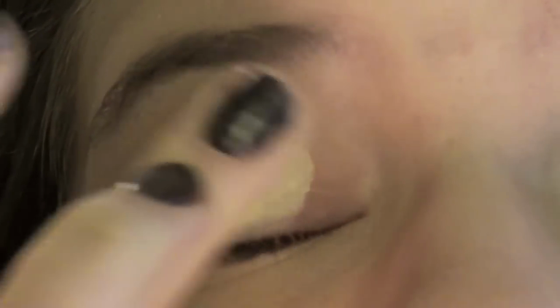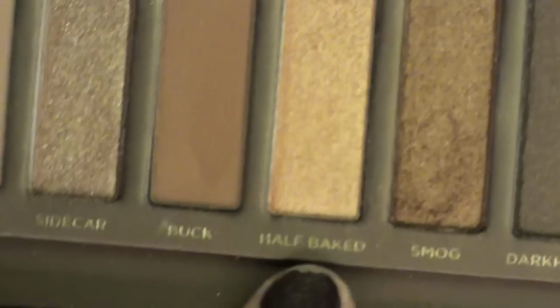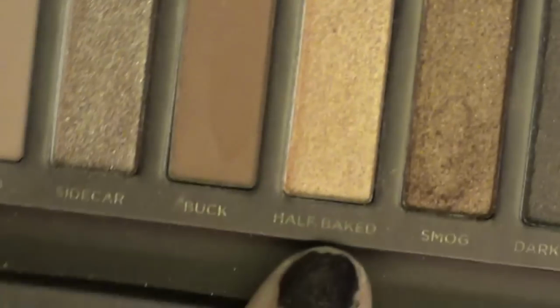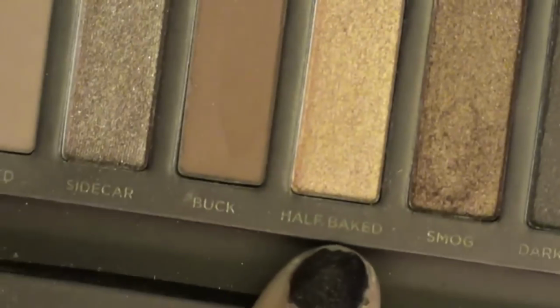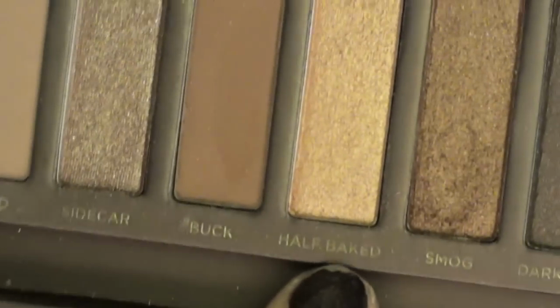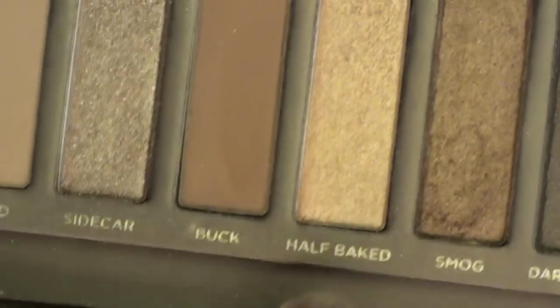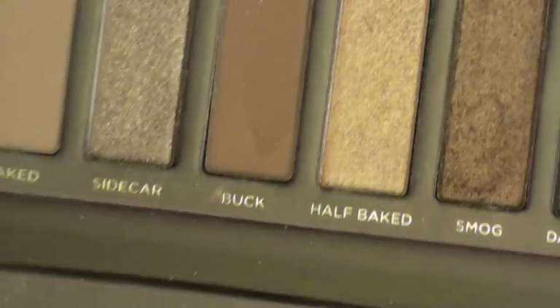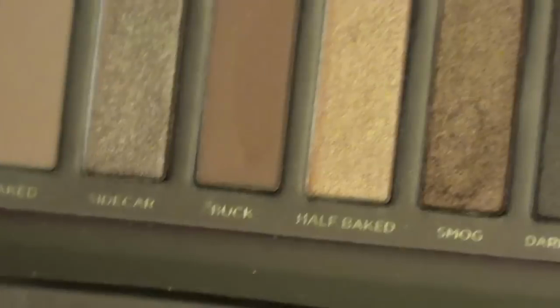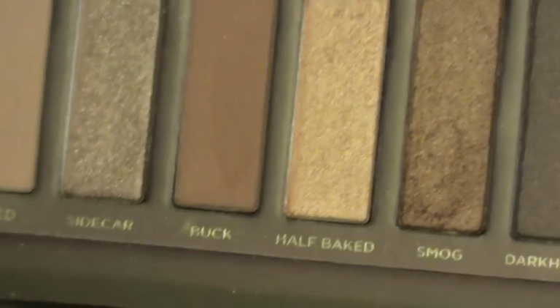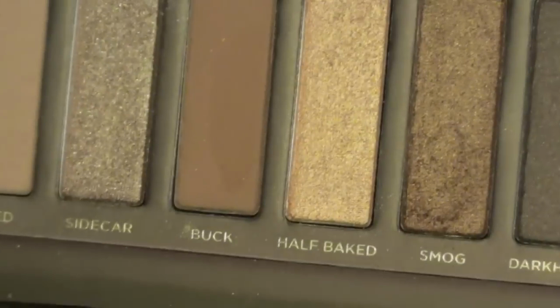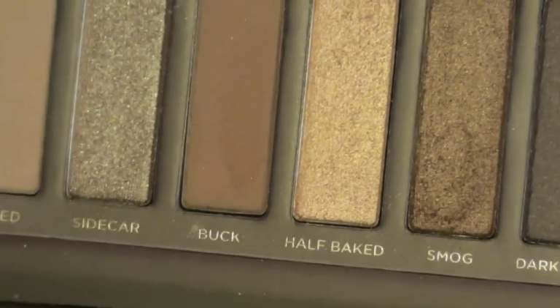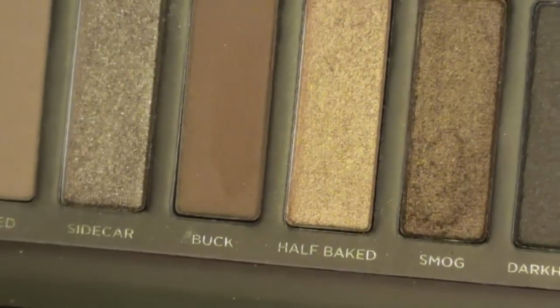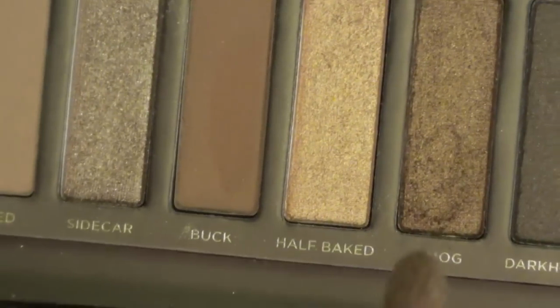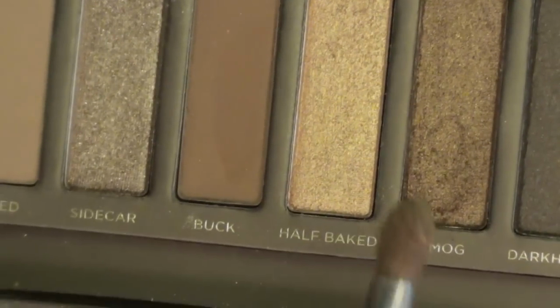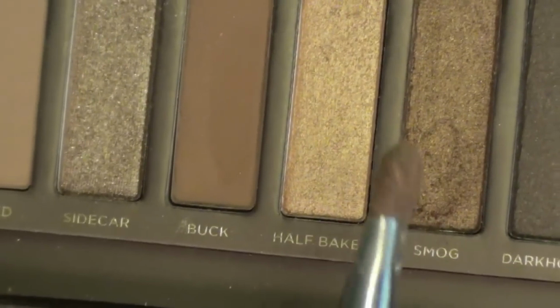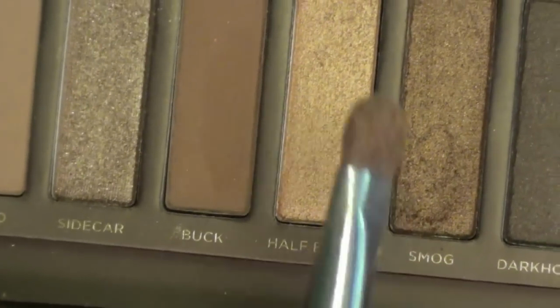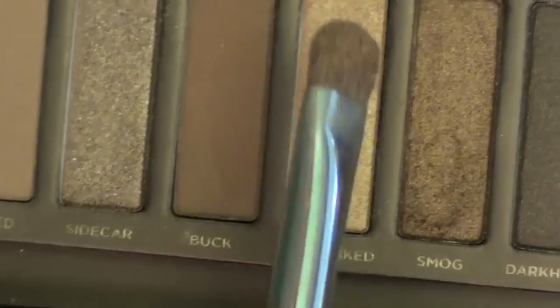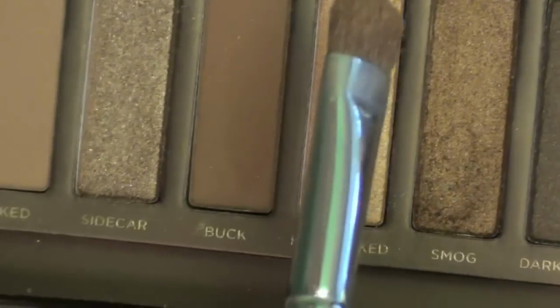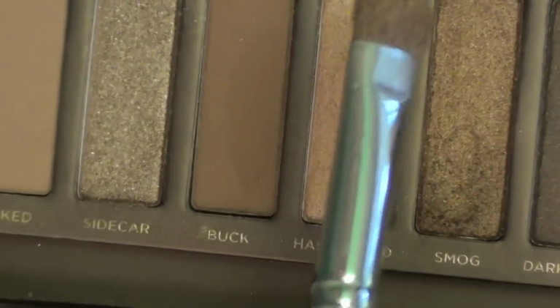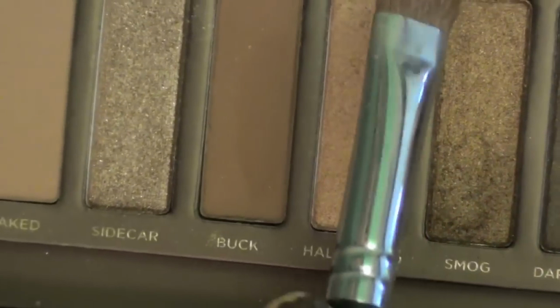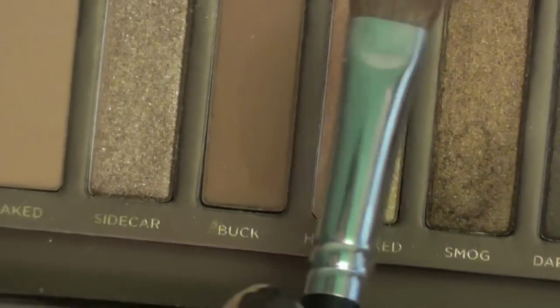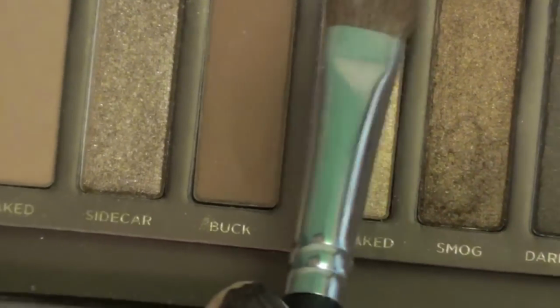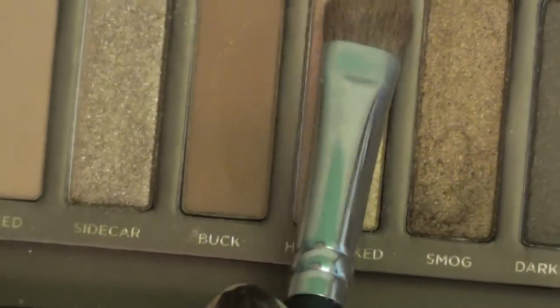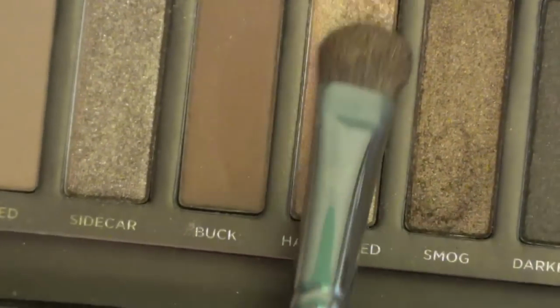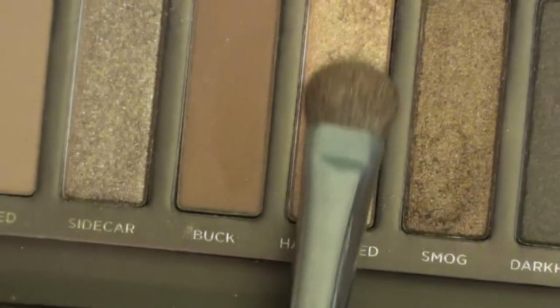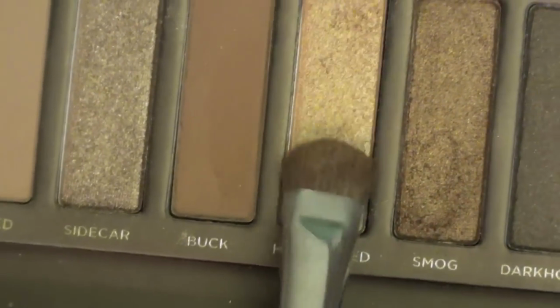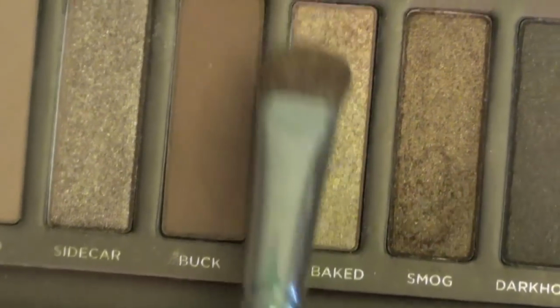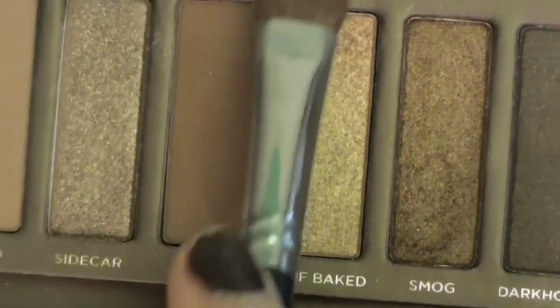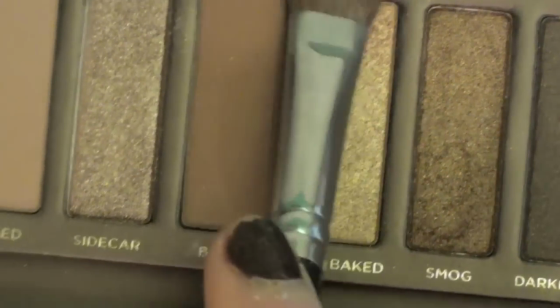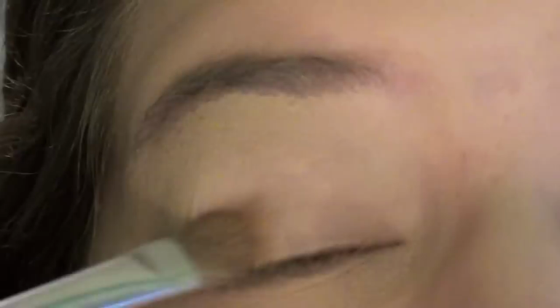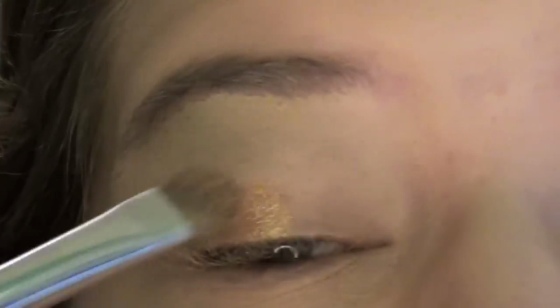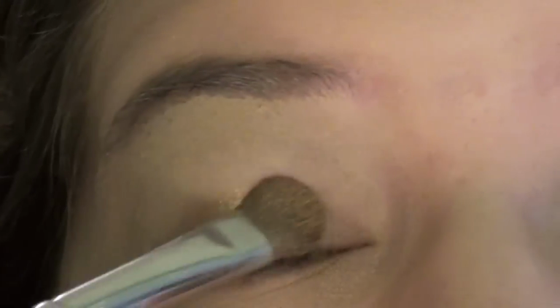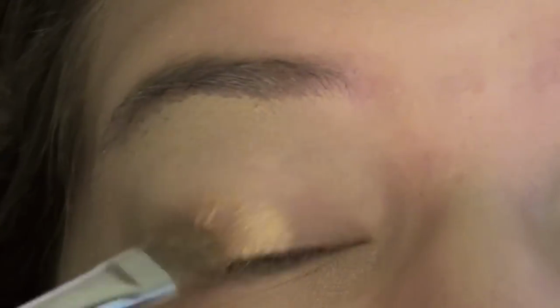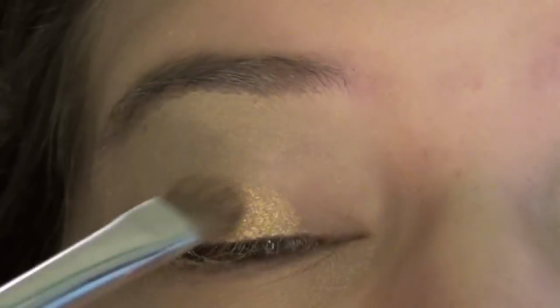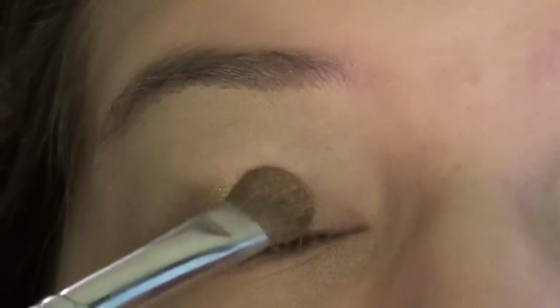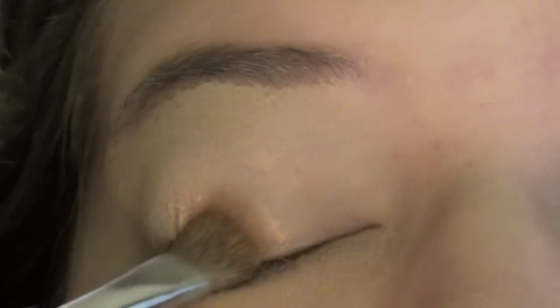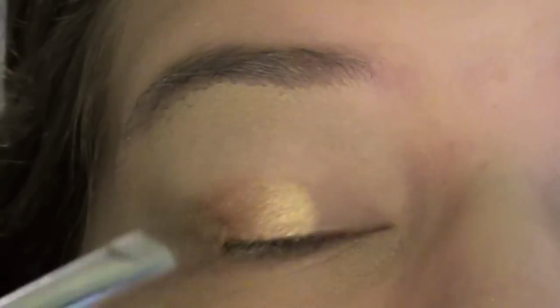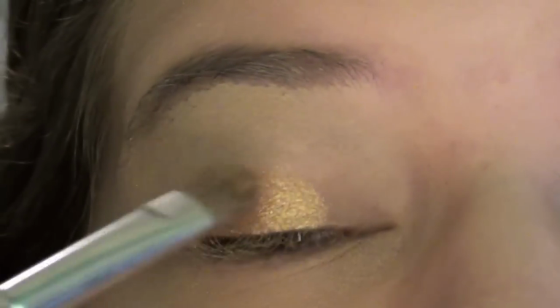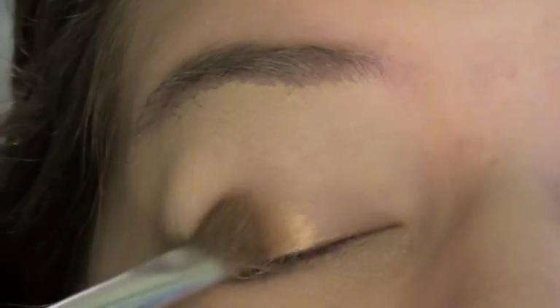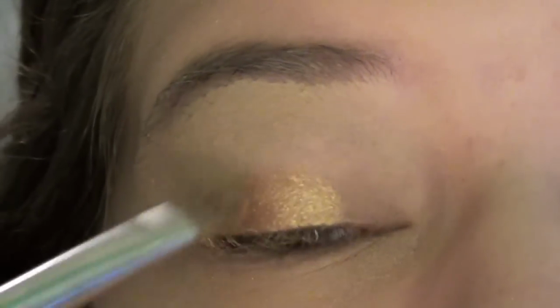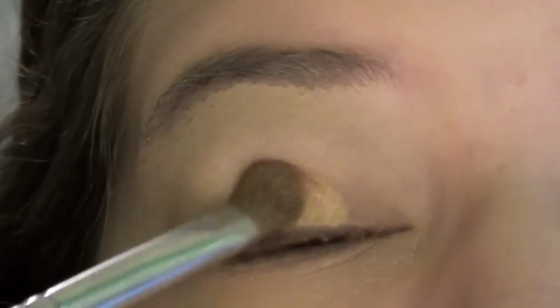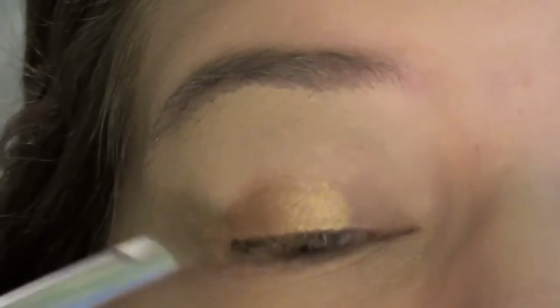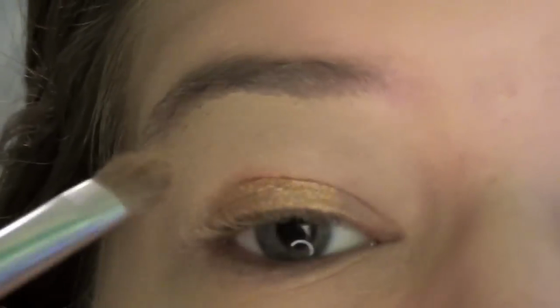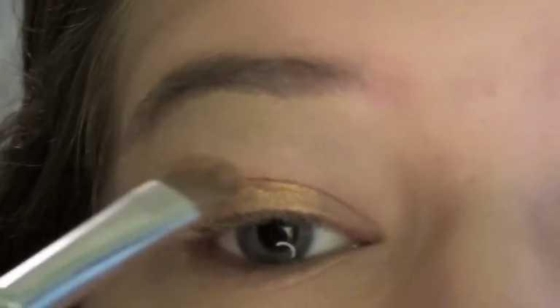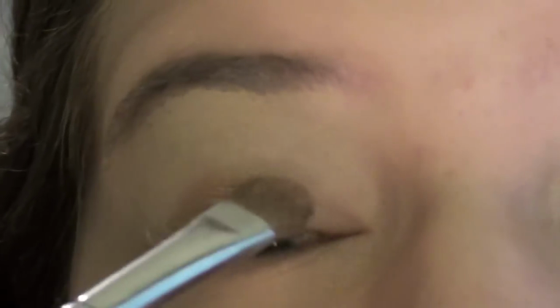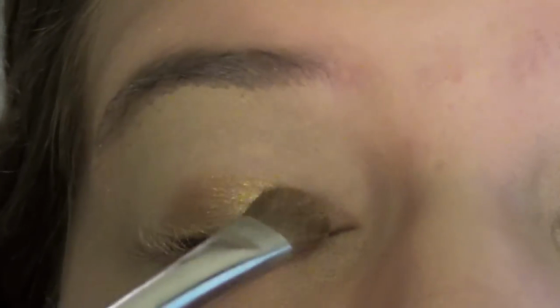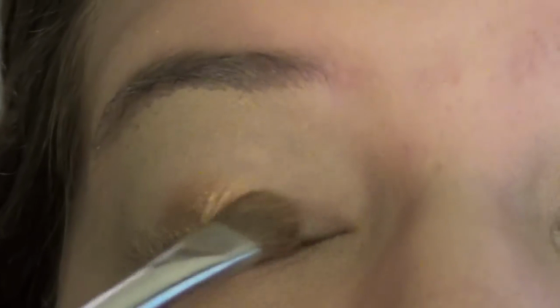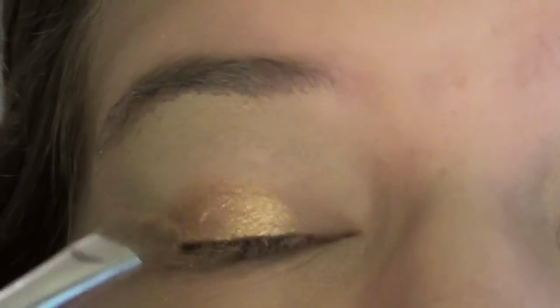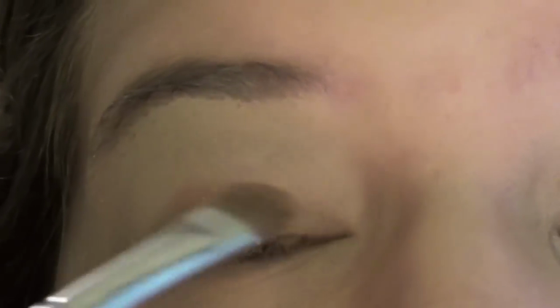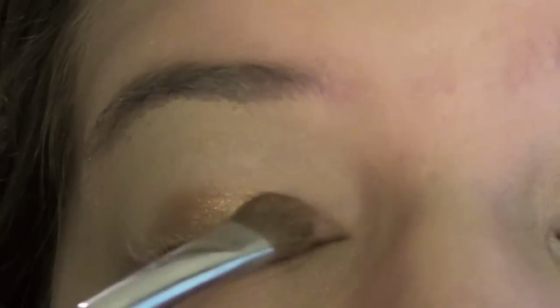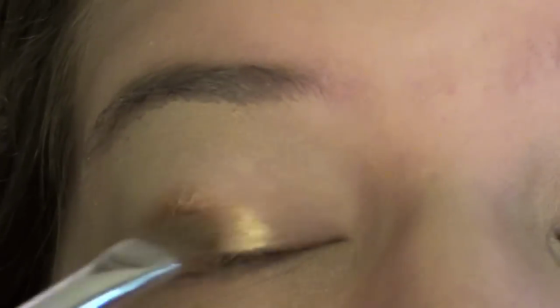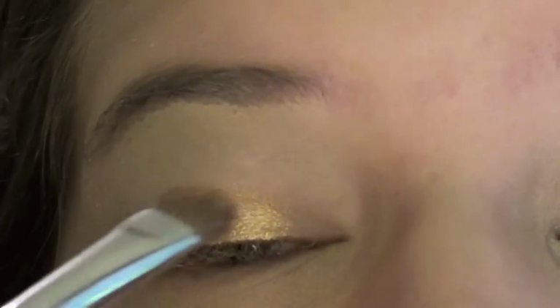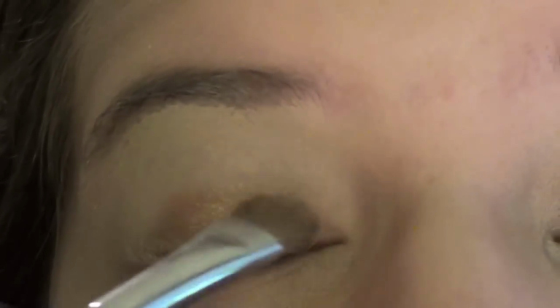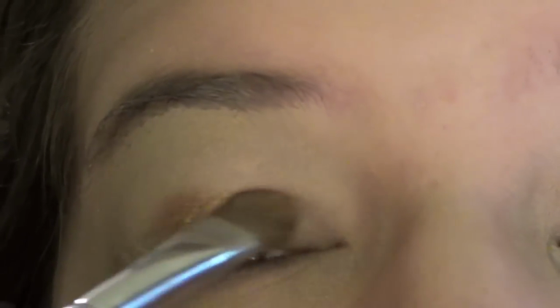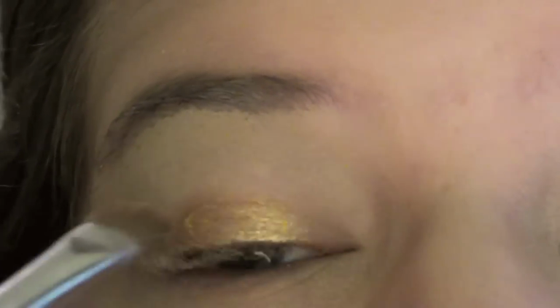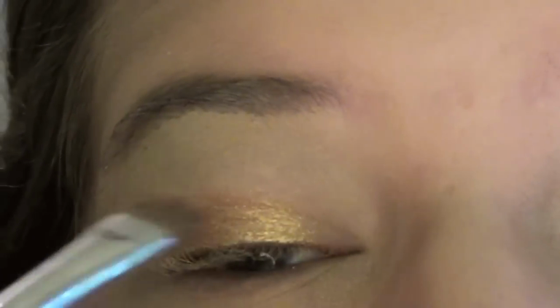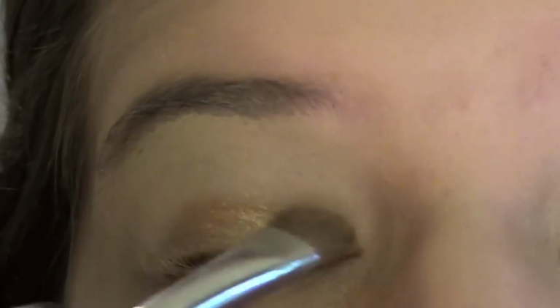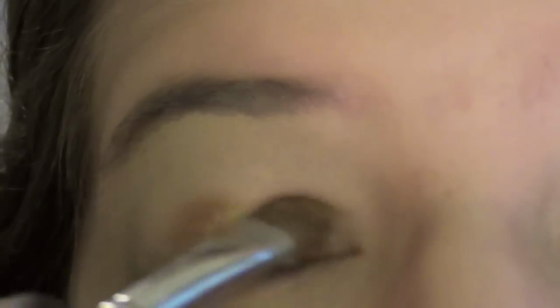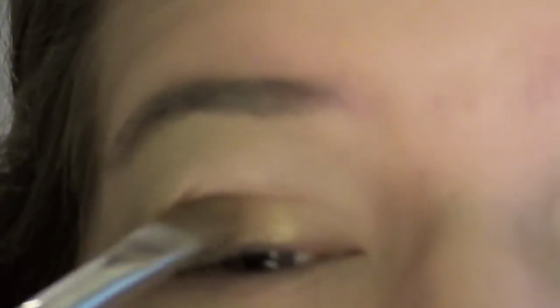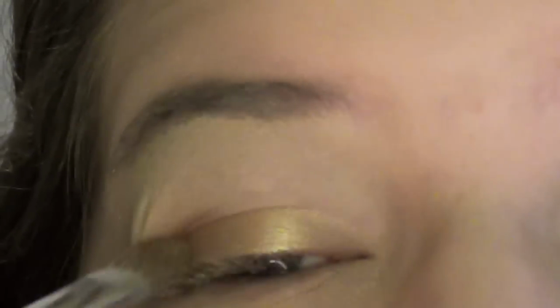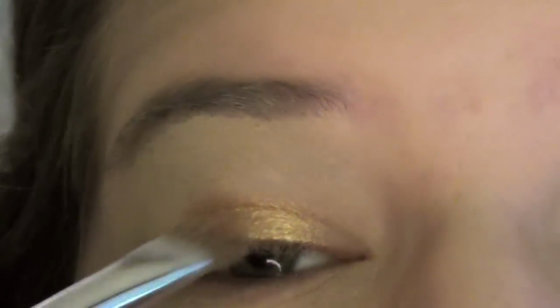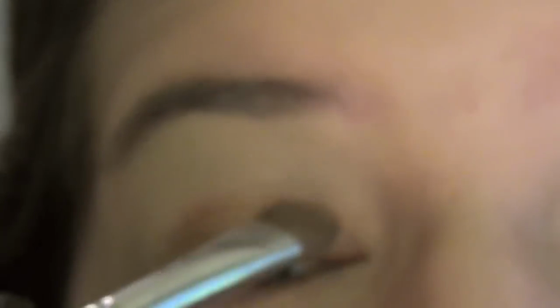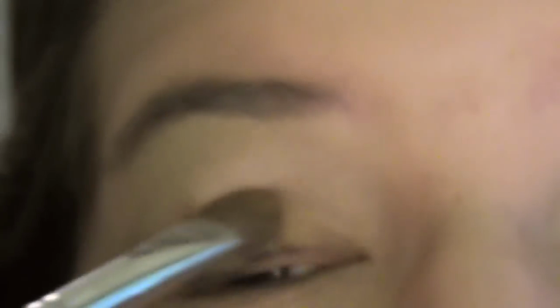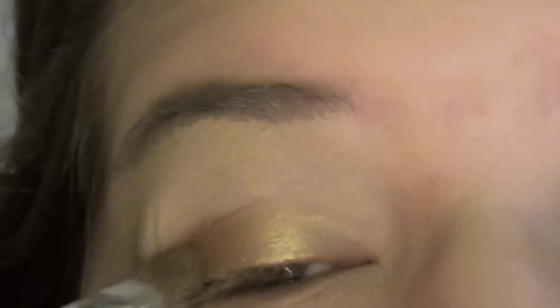Now I'm taking Half Baked and putting that all over my lid with a flat shader brush.